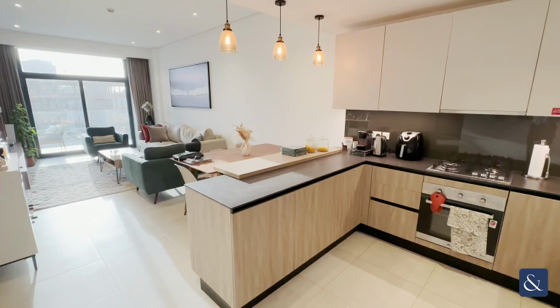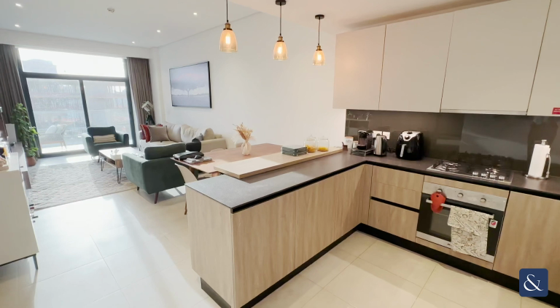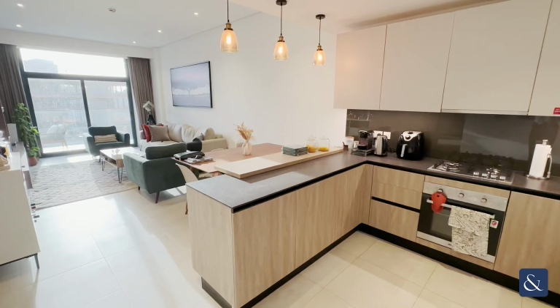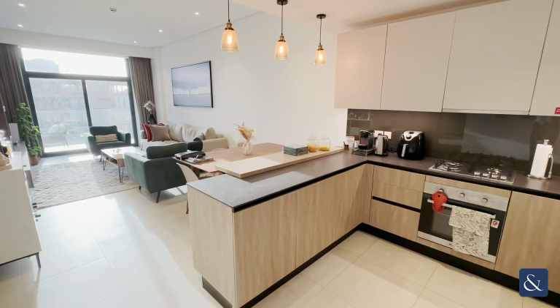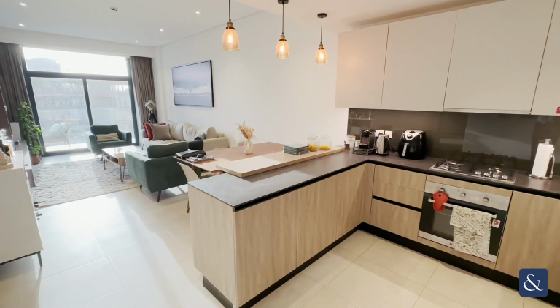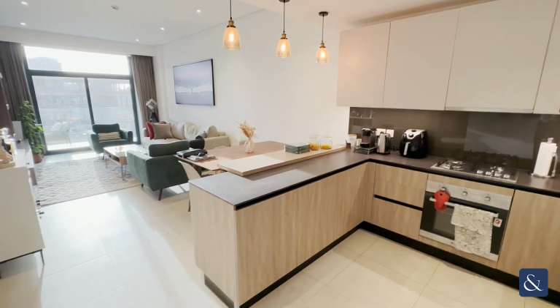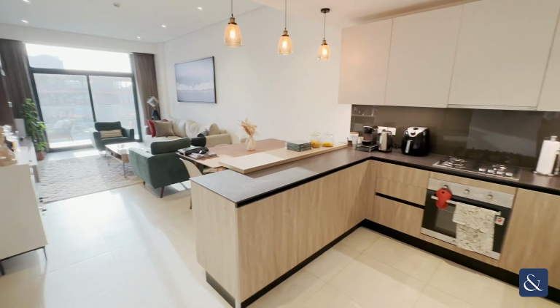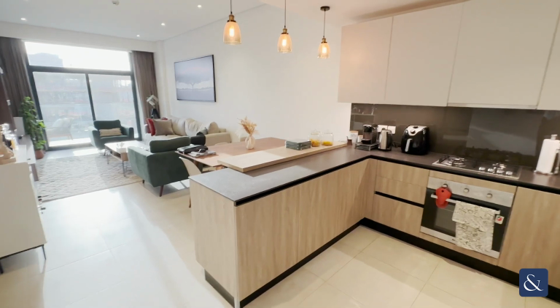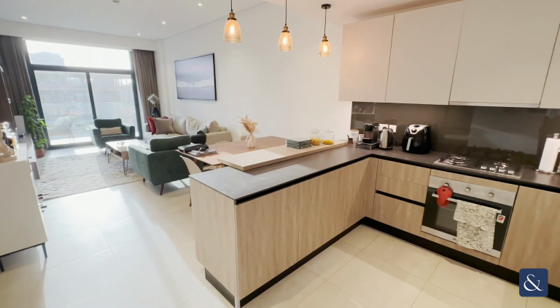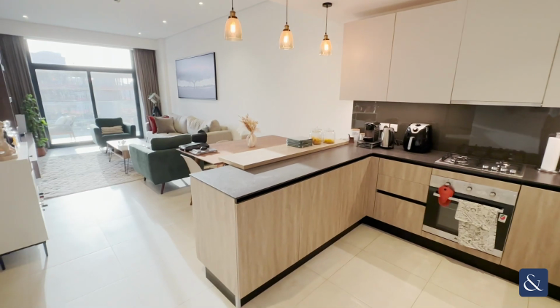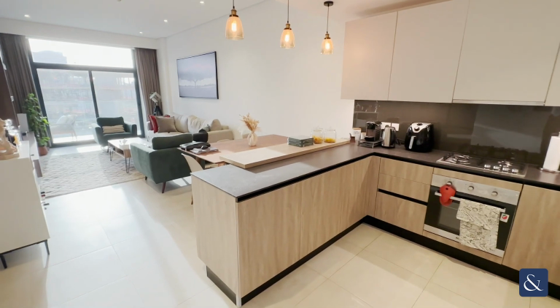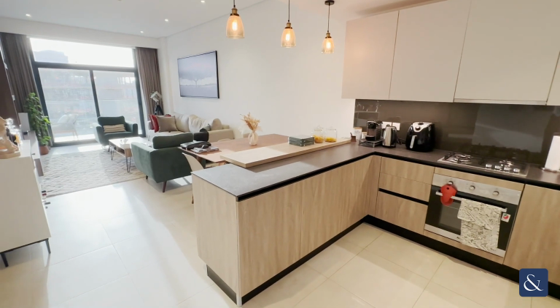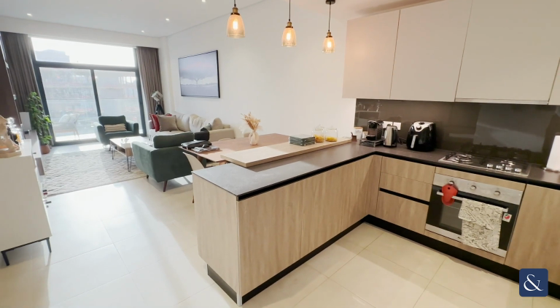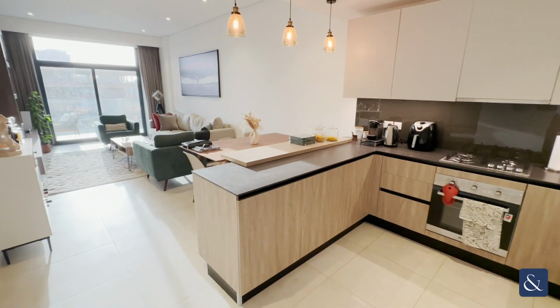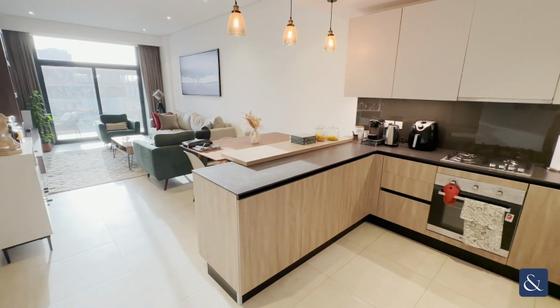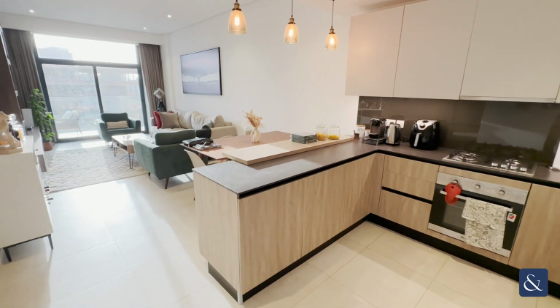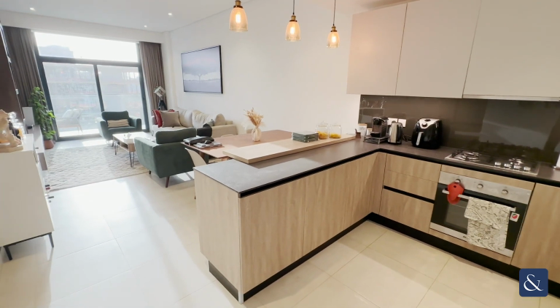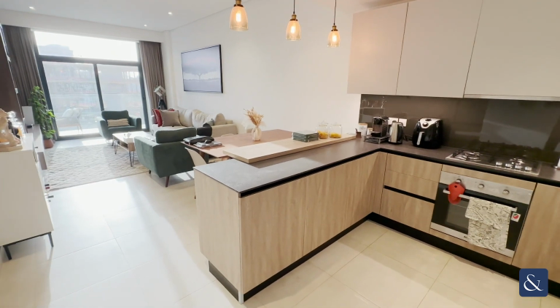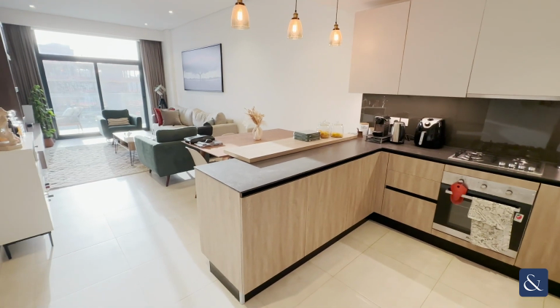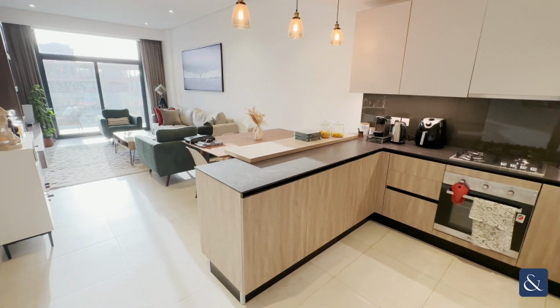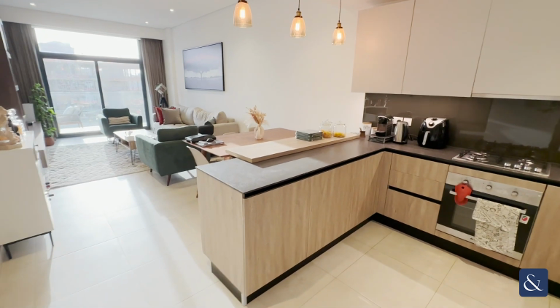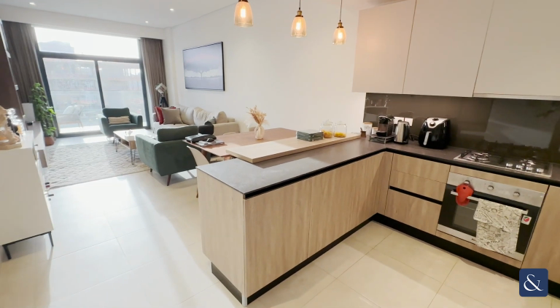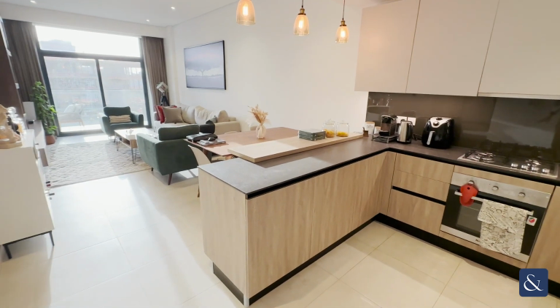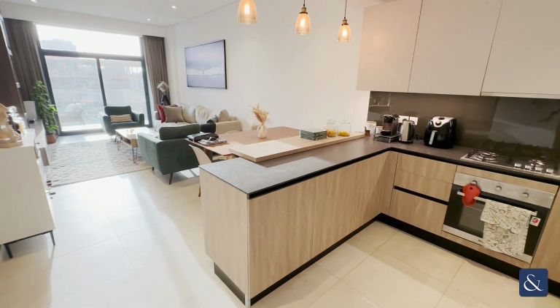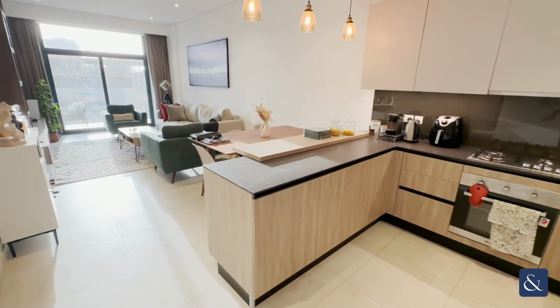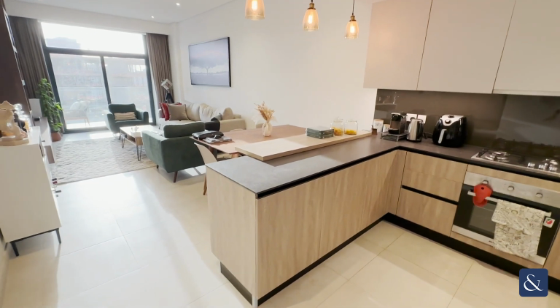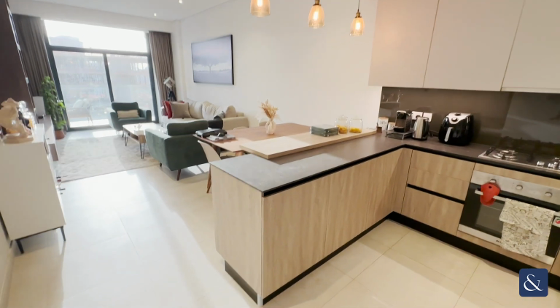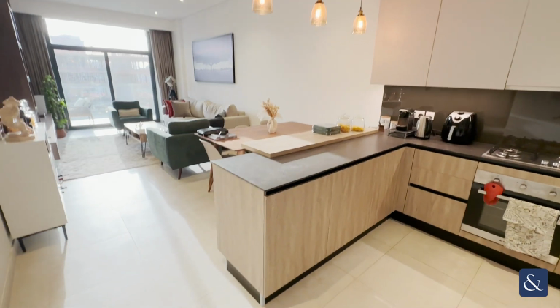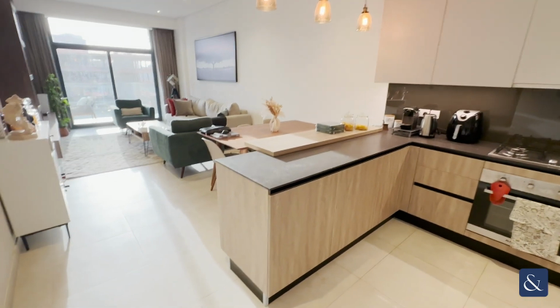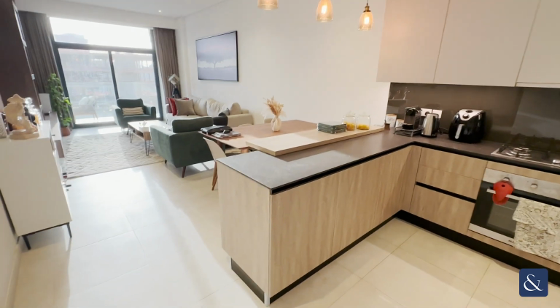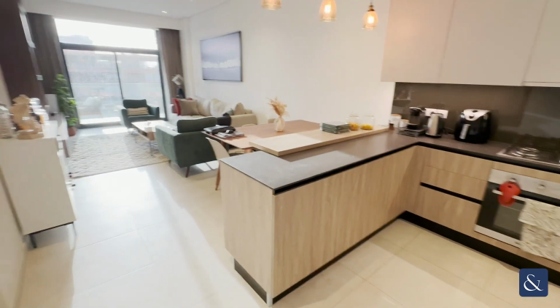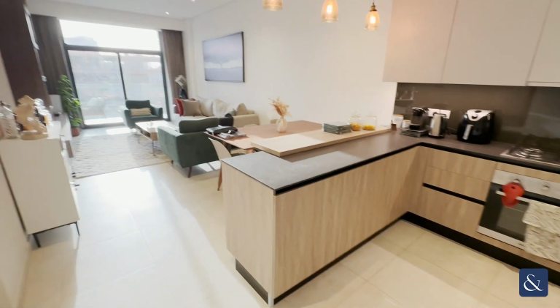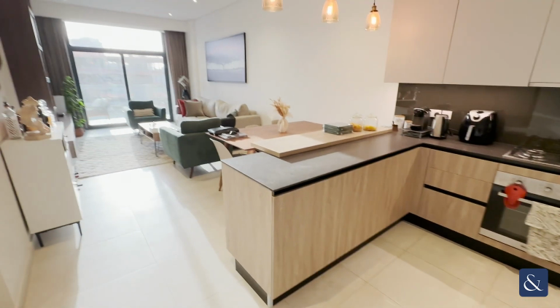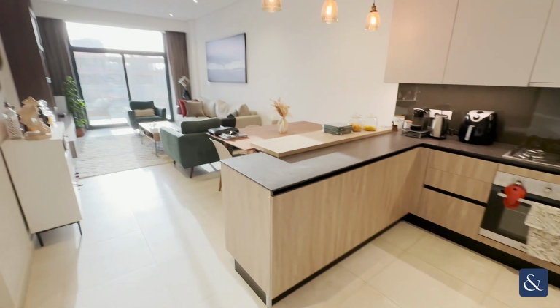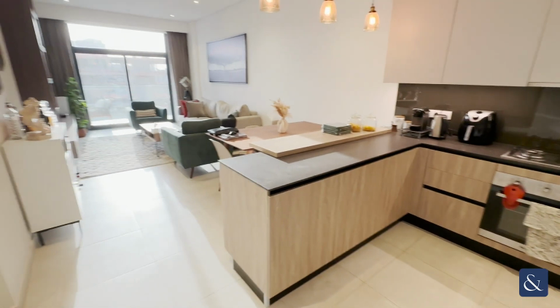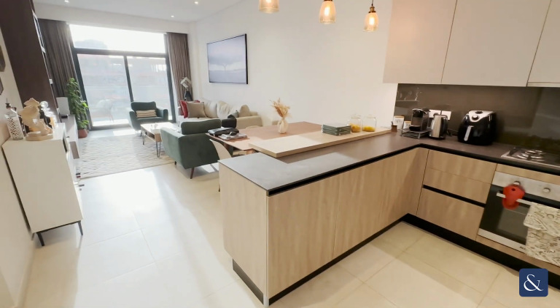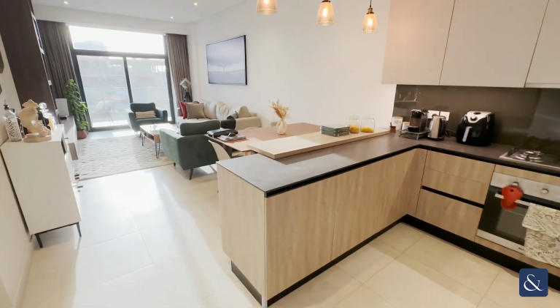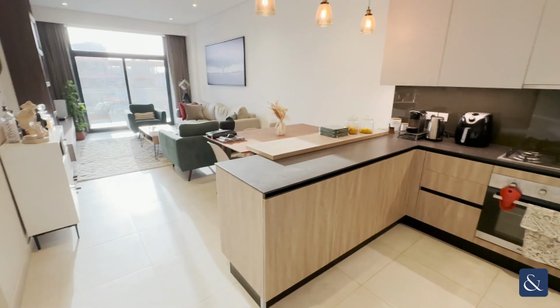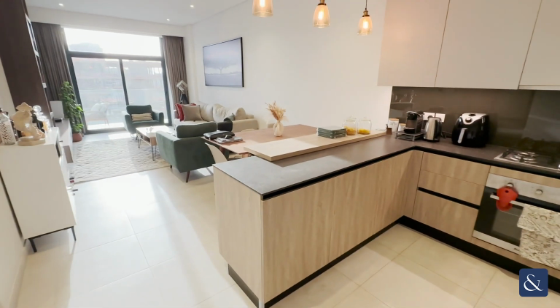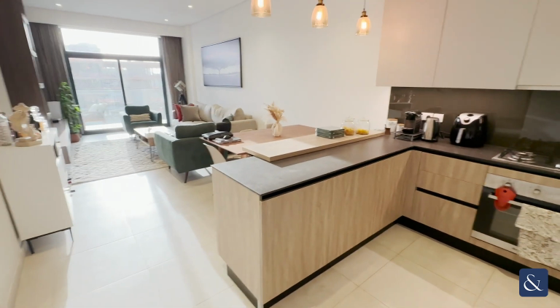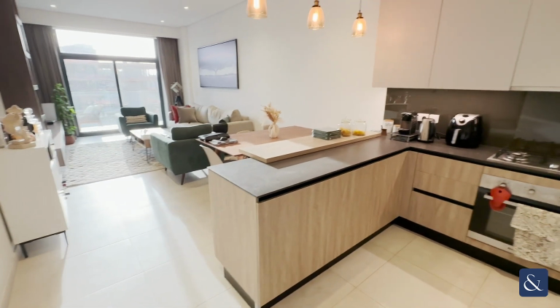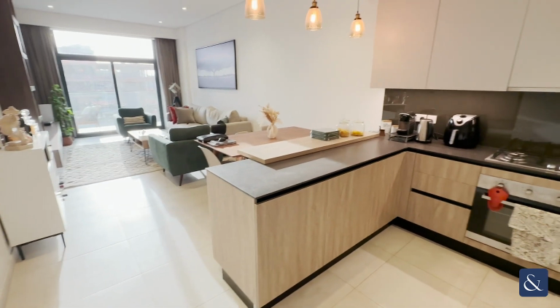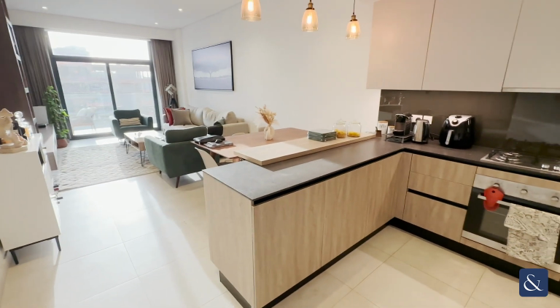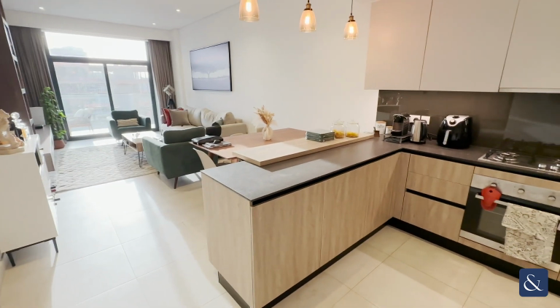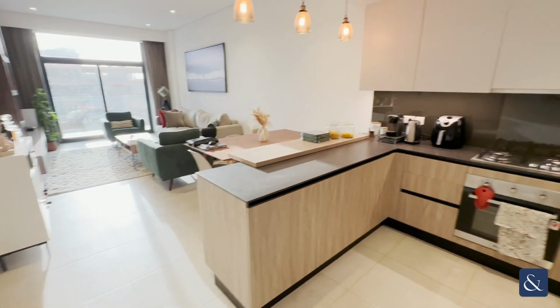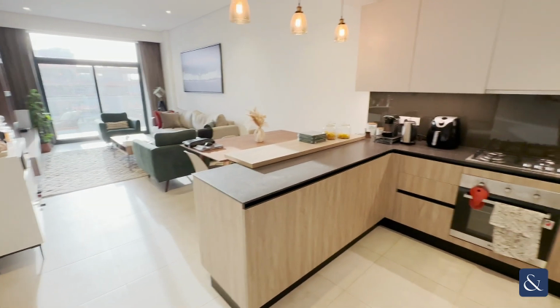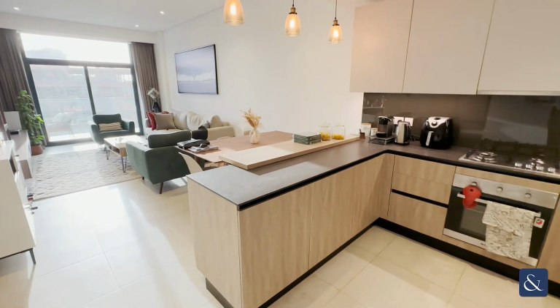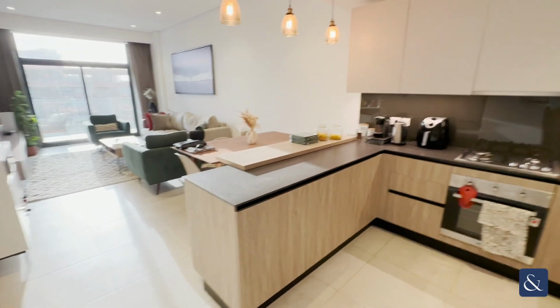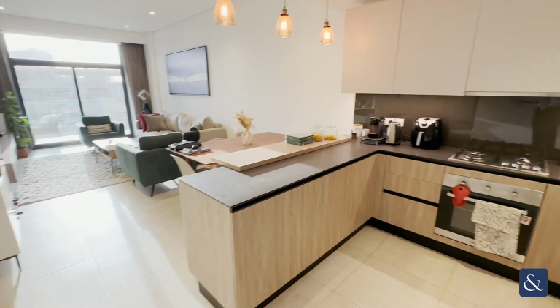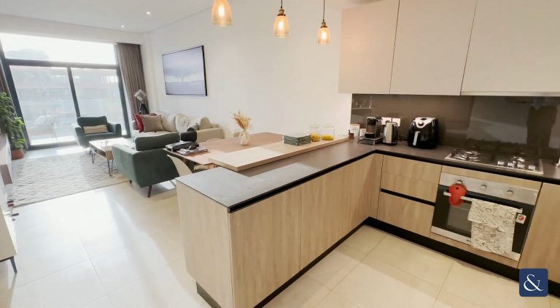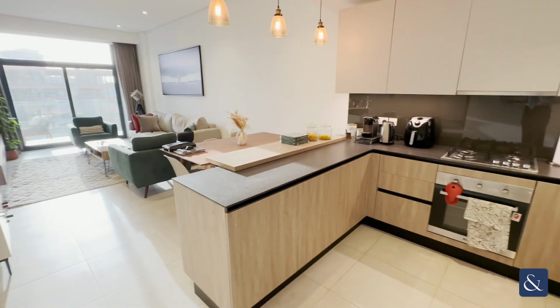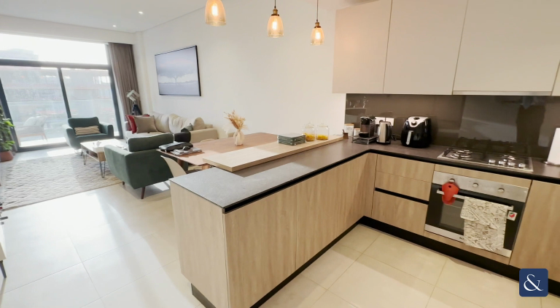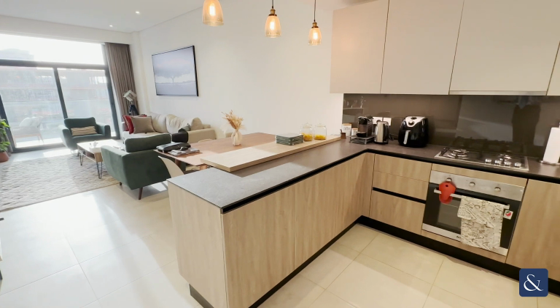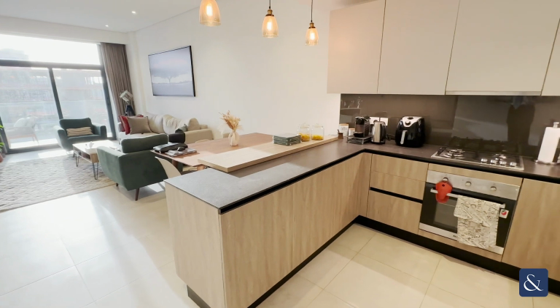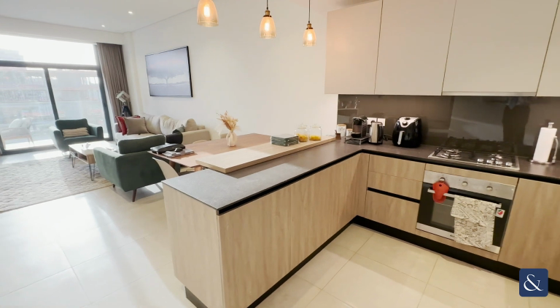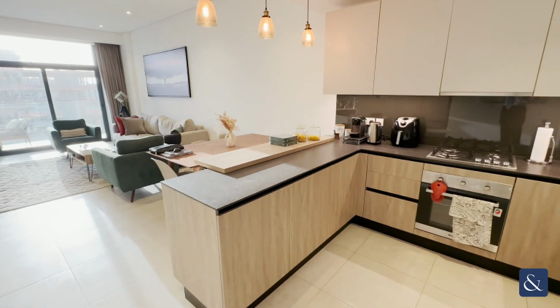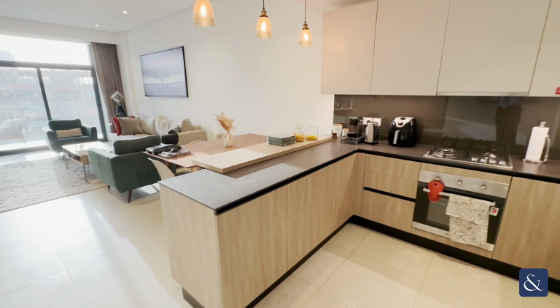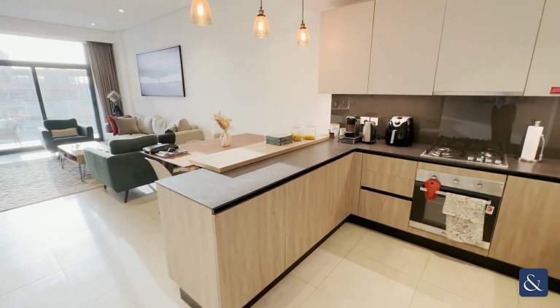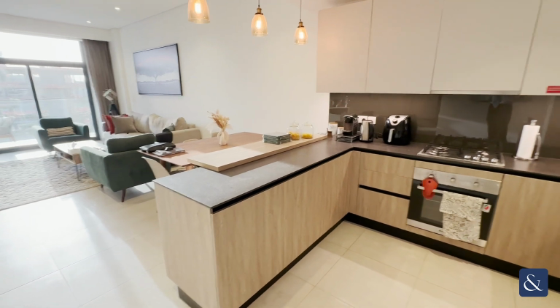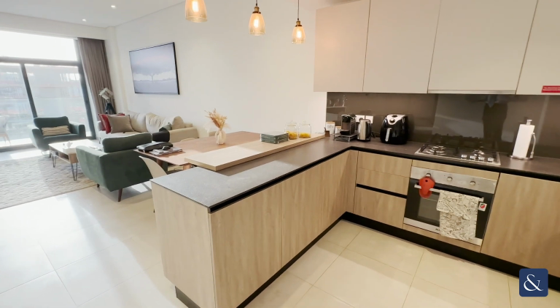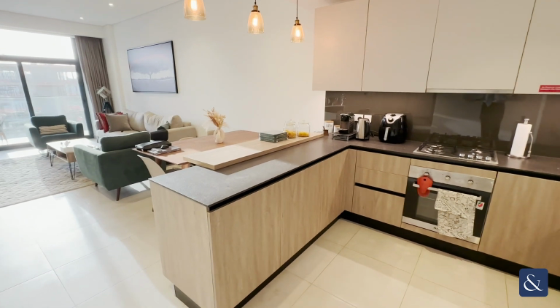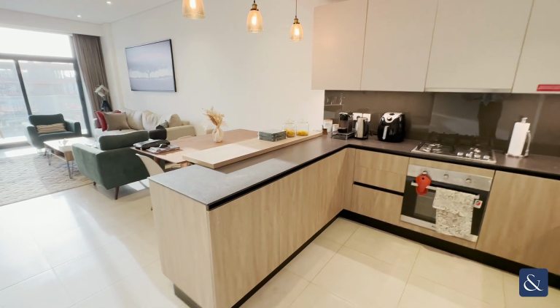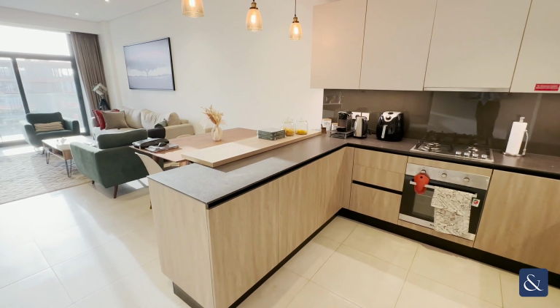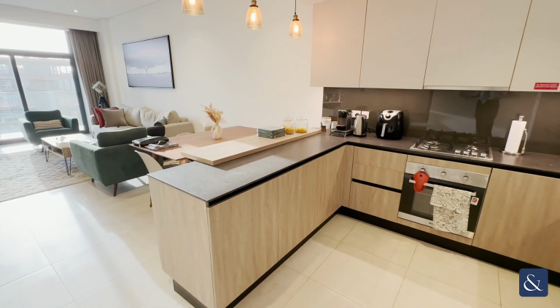Hi guys, it's Hamza from Altspanol Superior Estate and today I'll be showing you guys a new two-bedroom apartment located in Arjun.